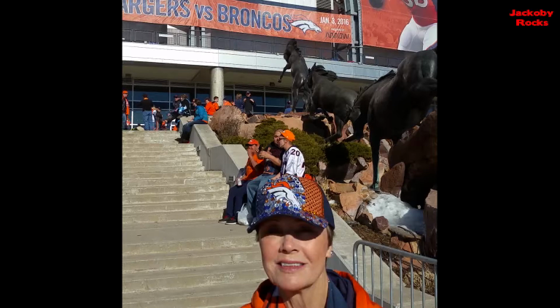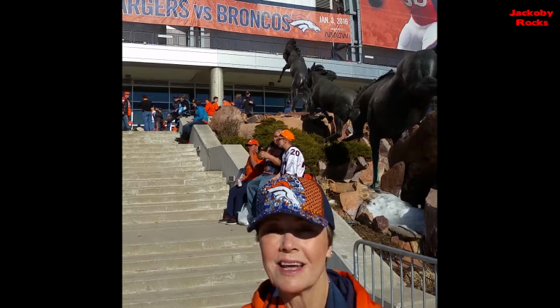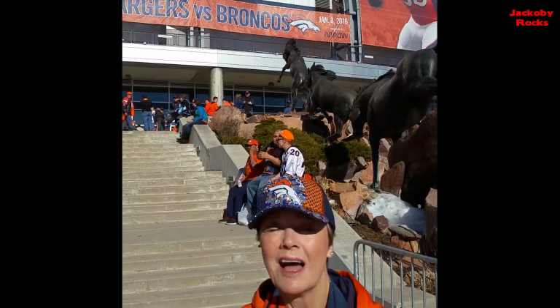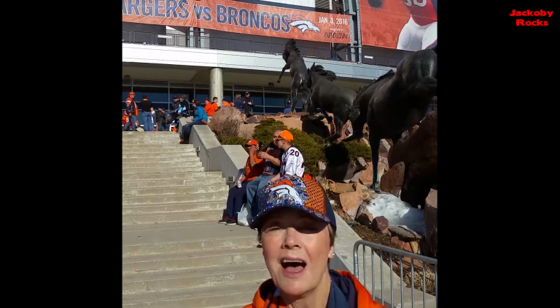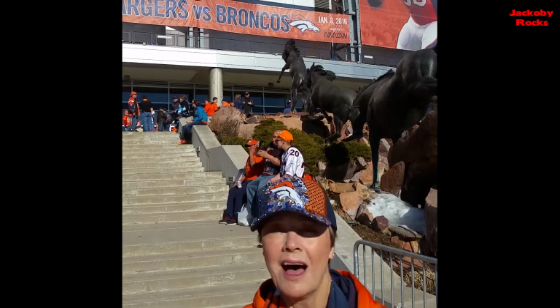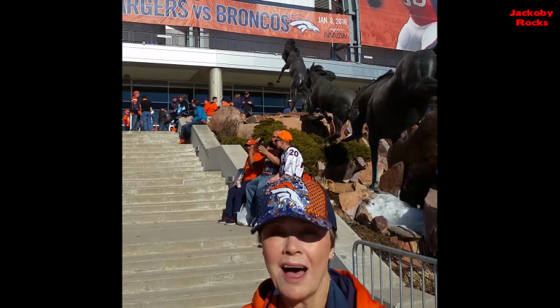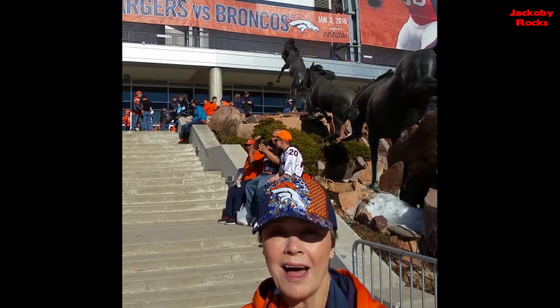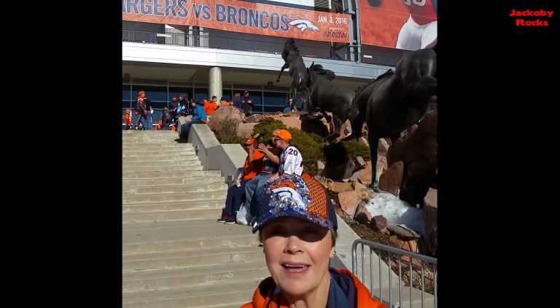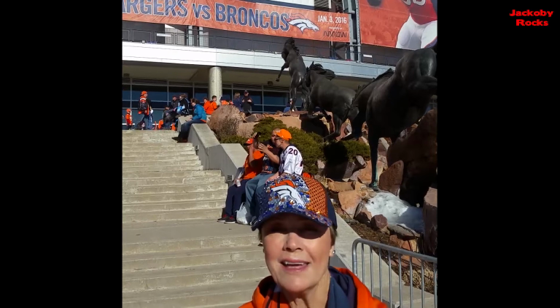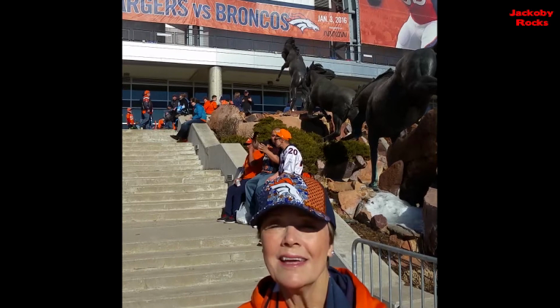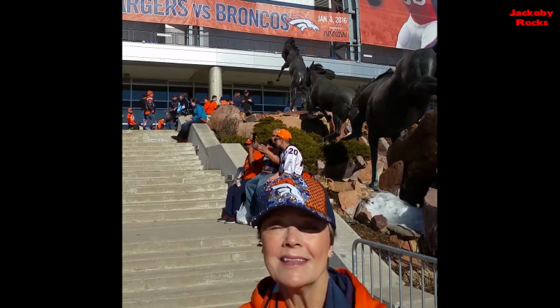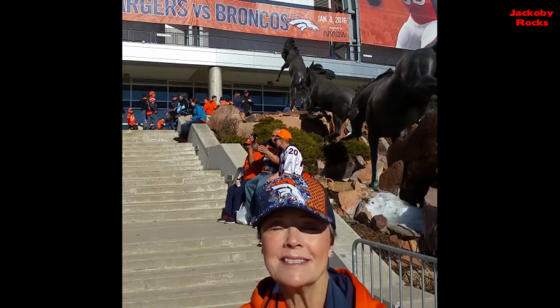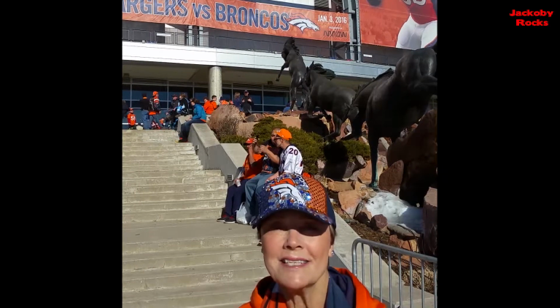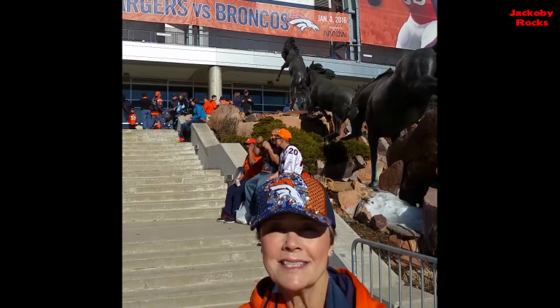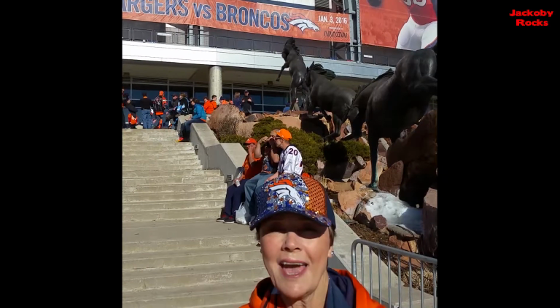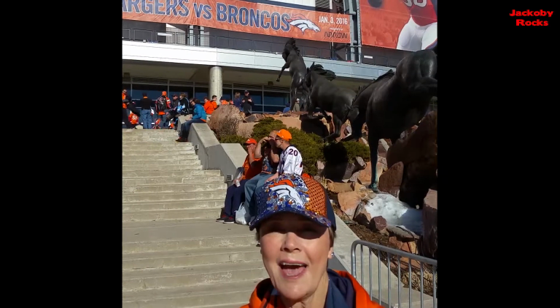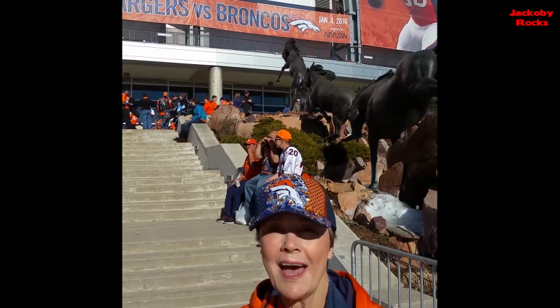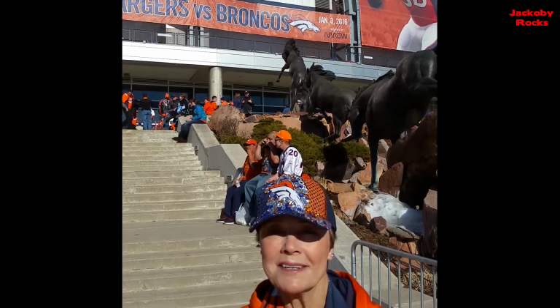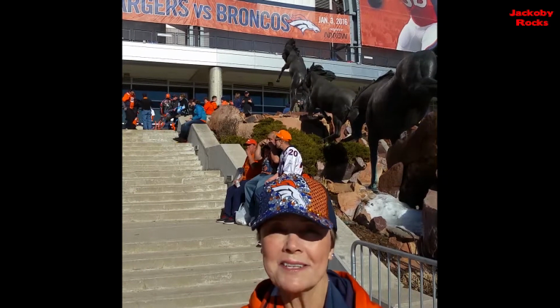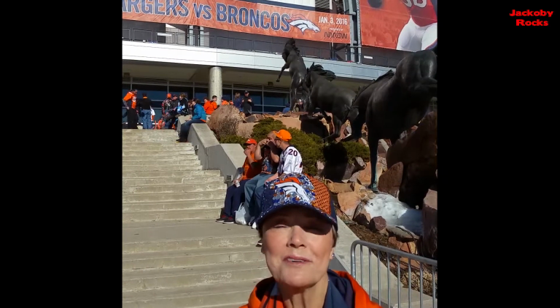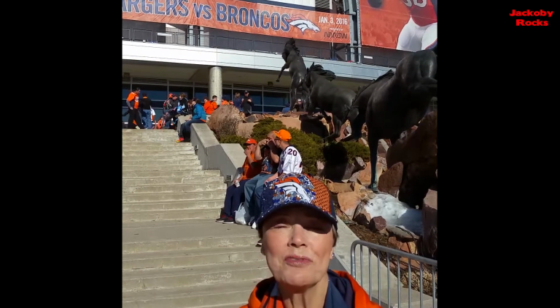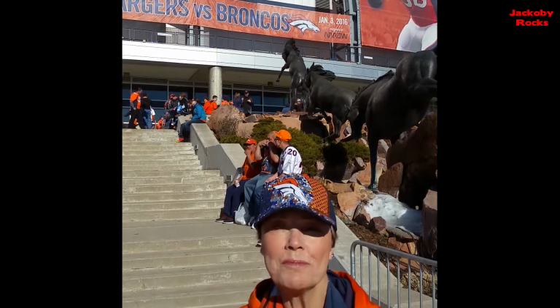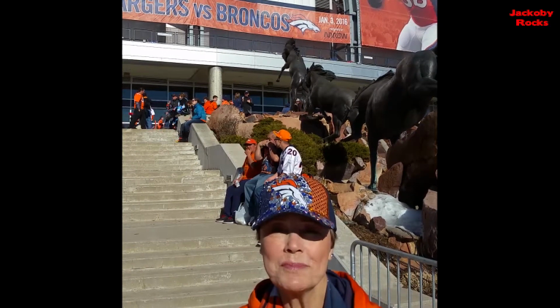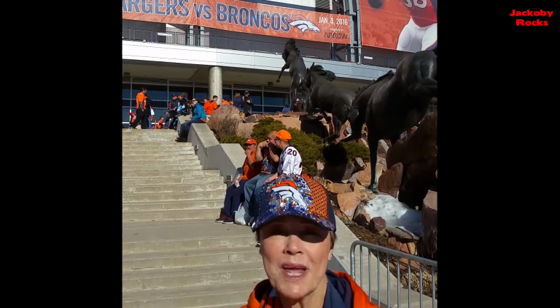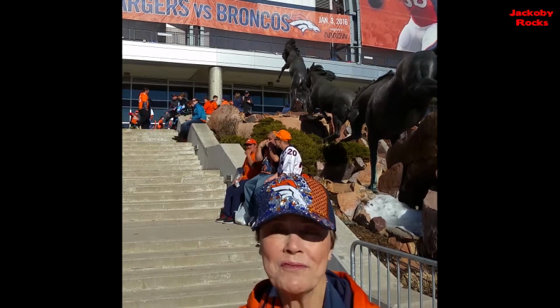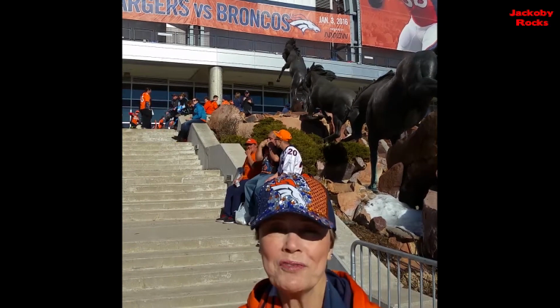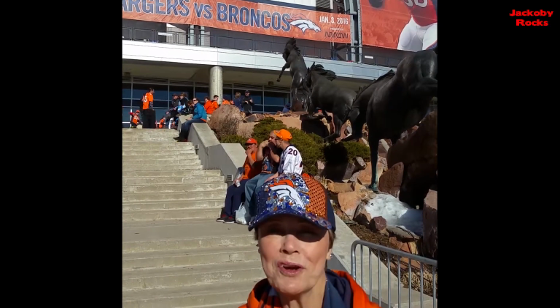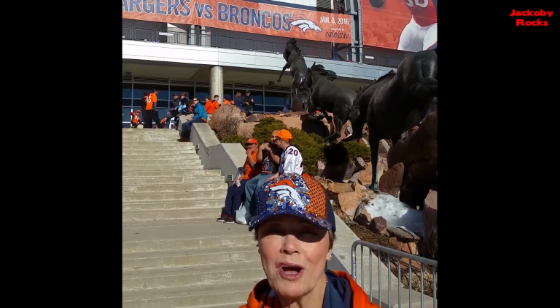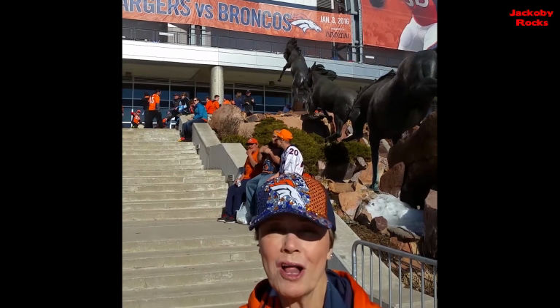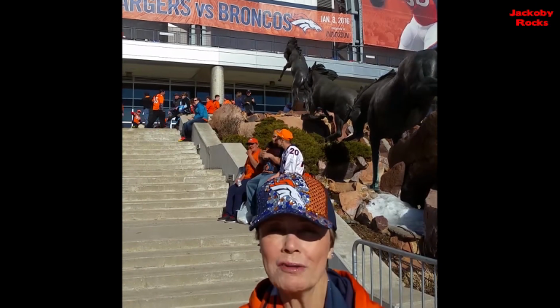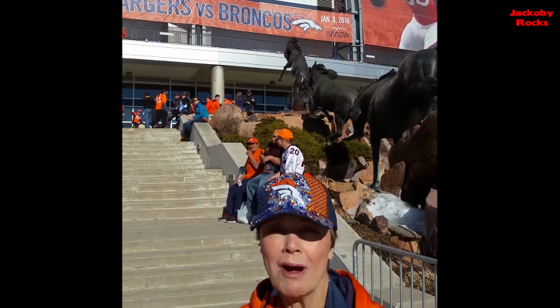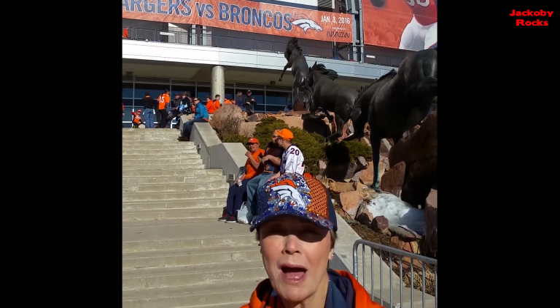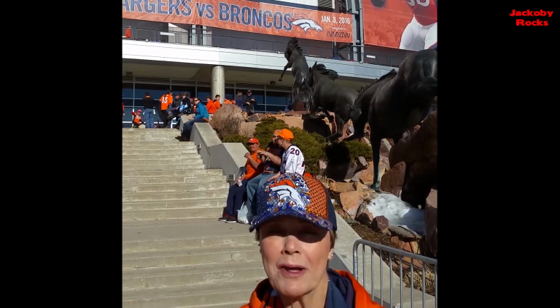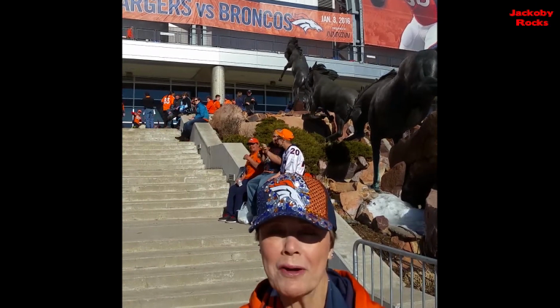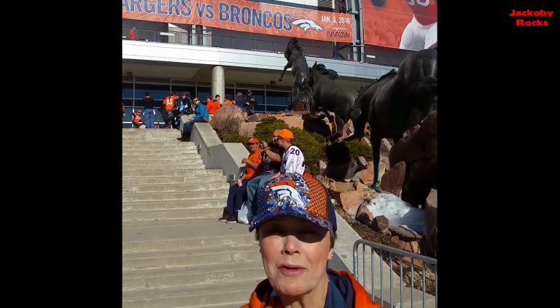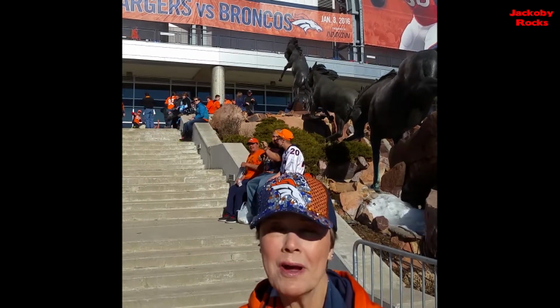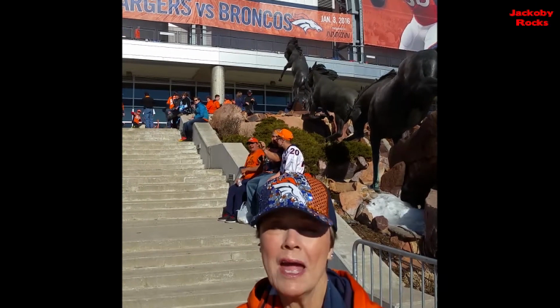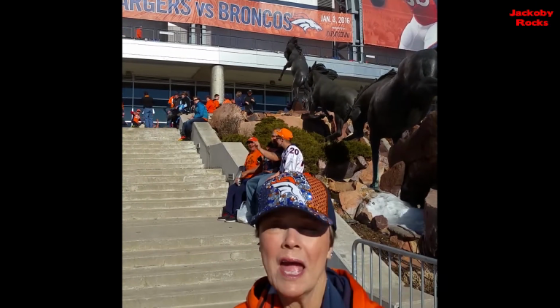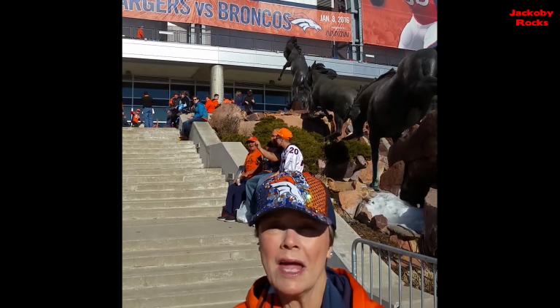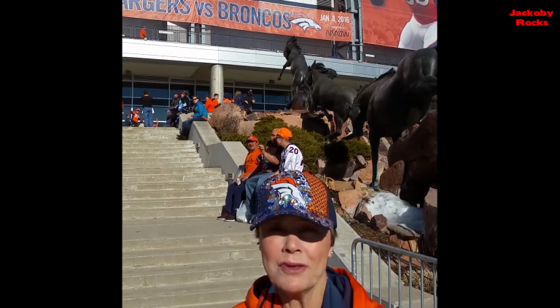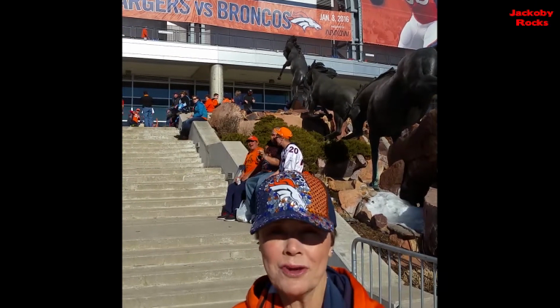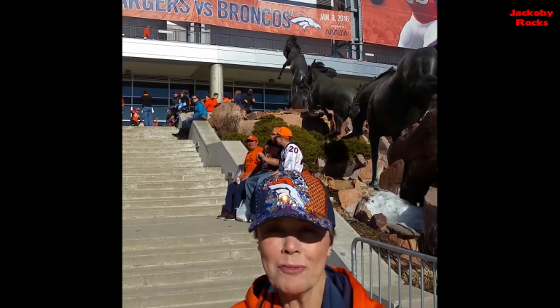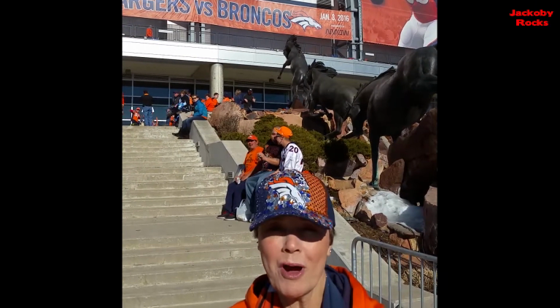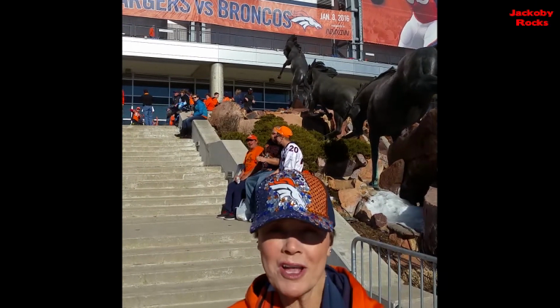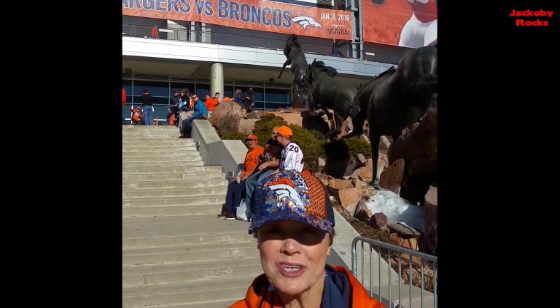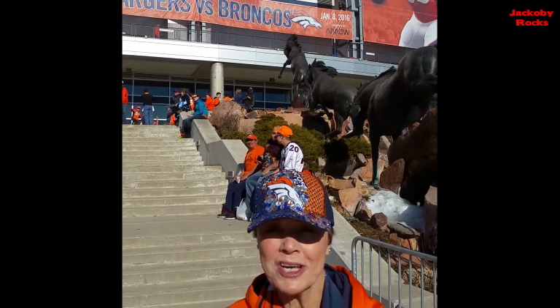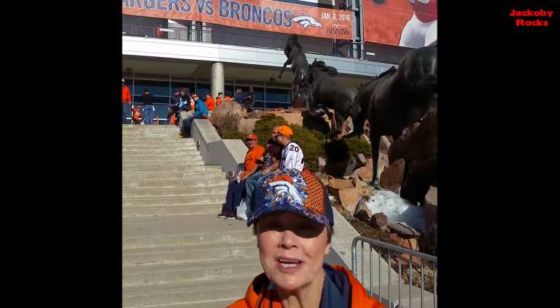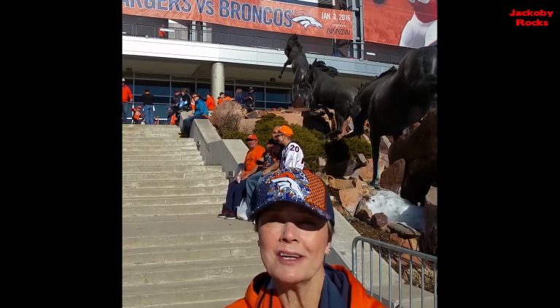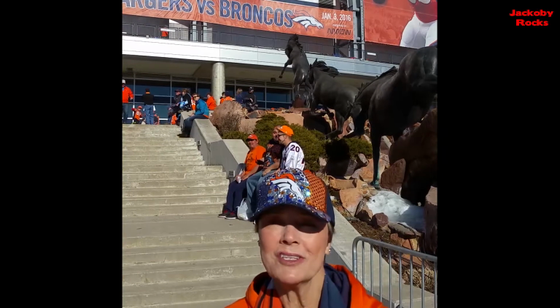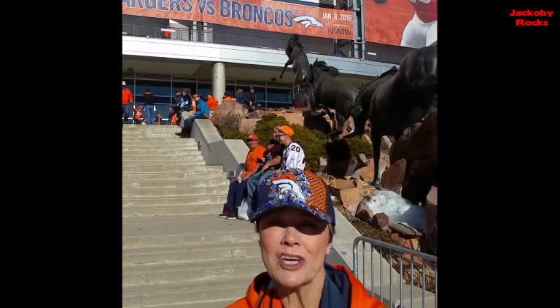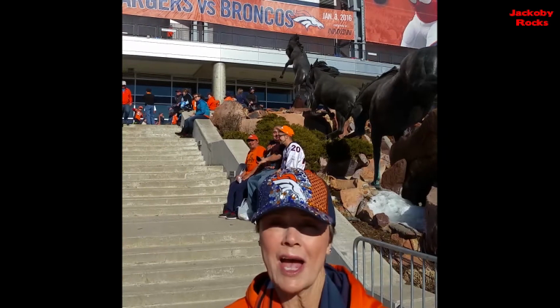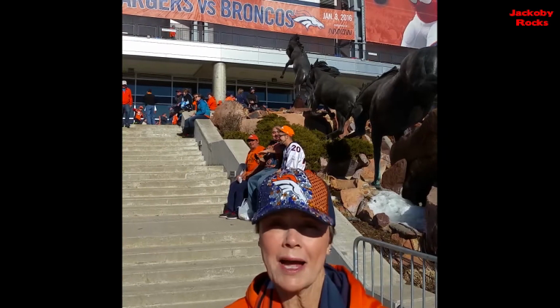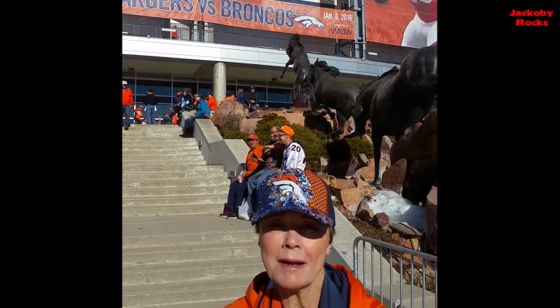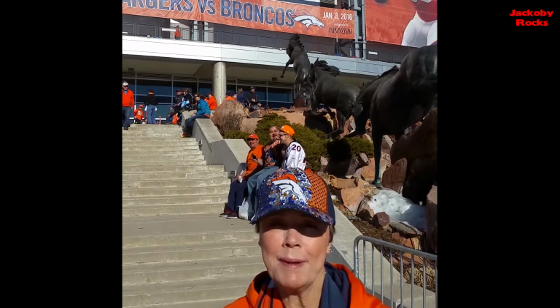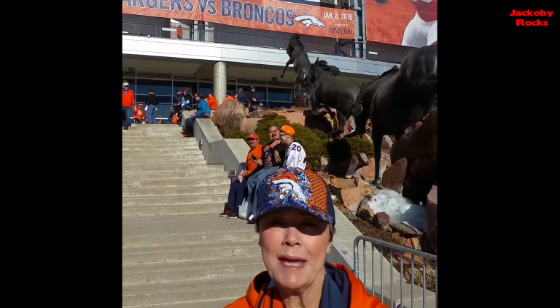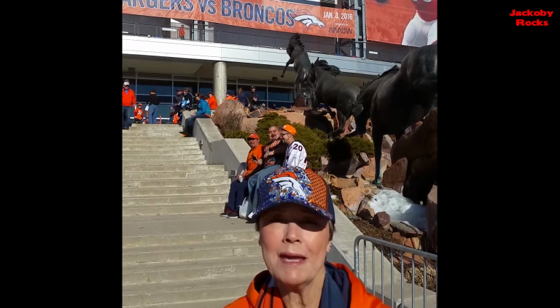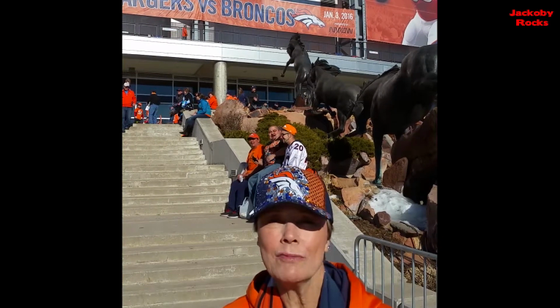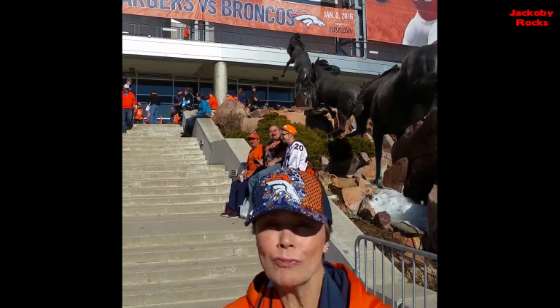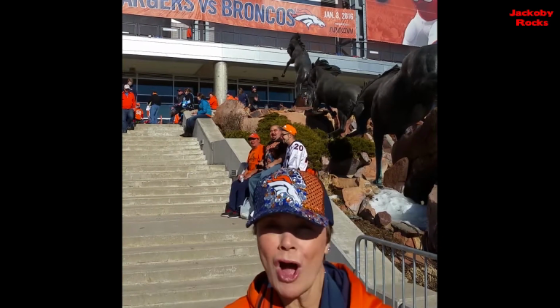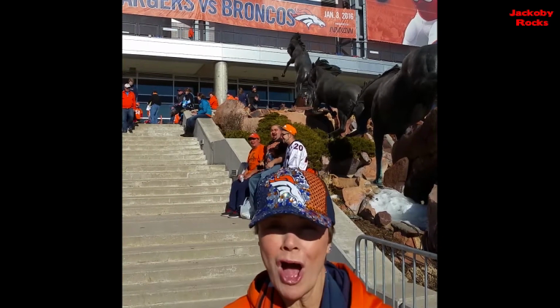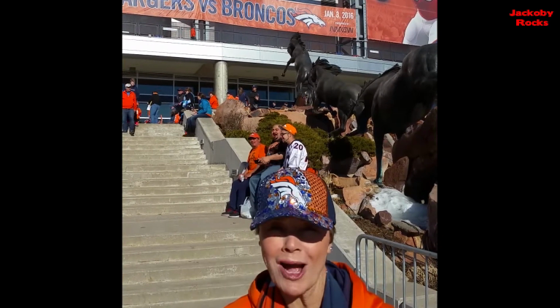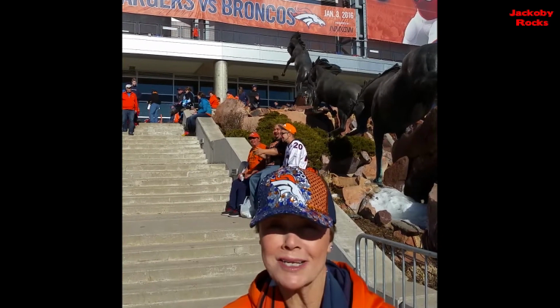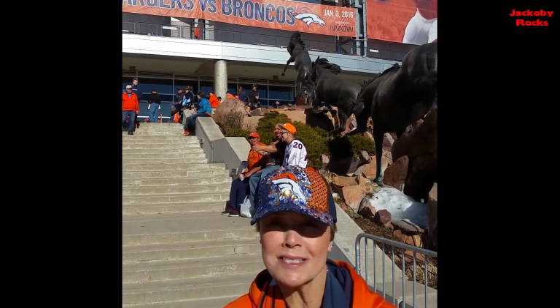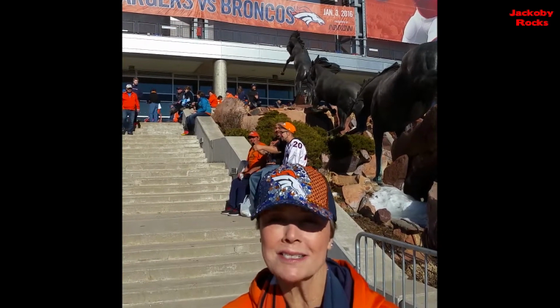Hi, this is Kat from Denver, Colorado, and you're watching Jacoby Rocks.